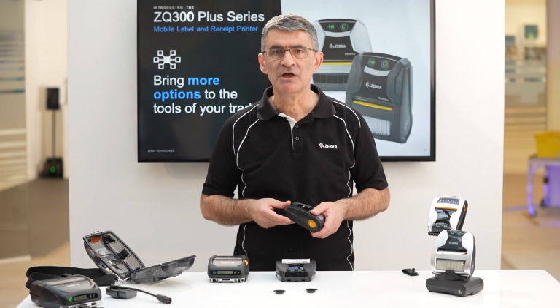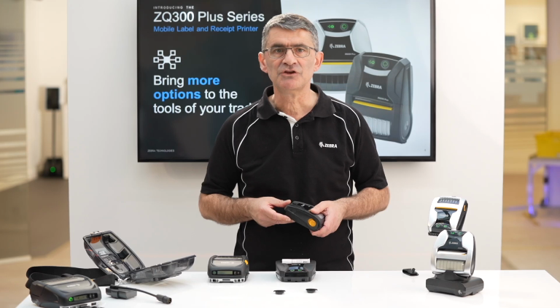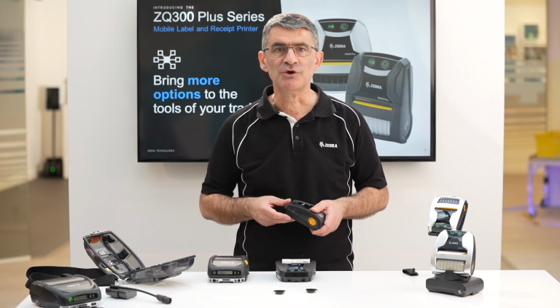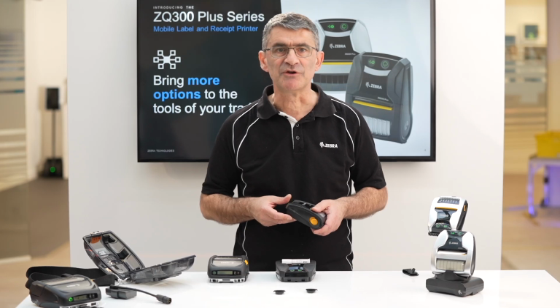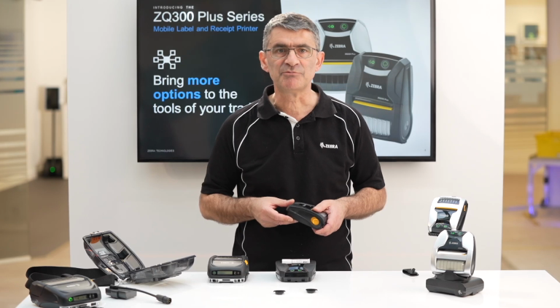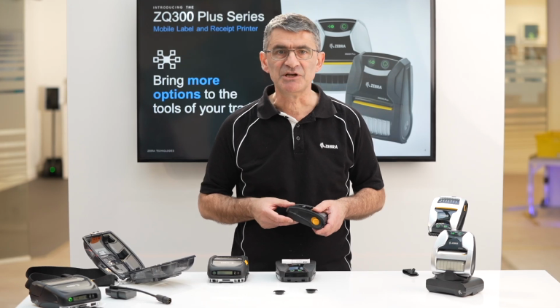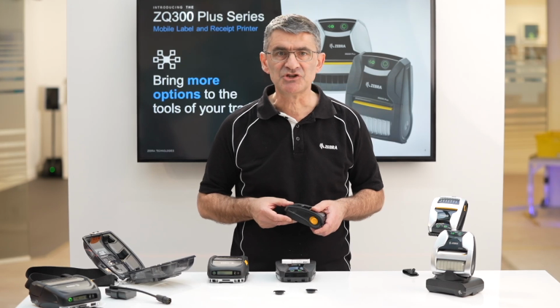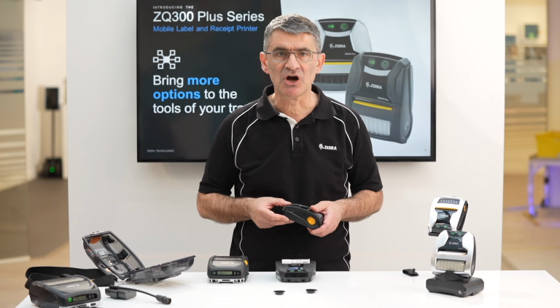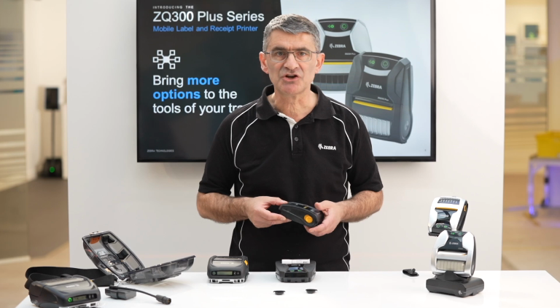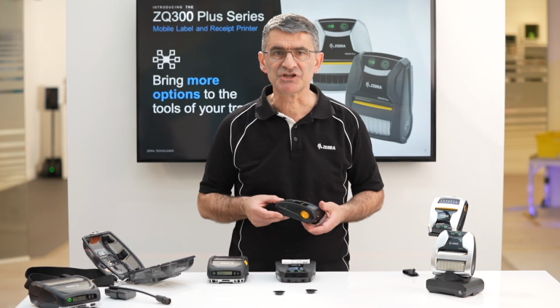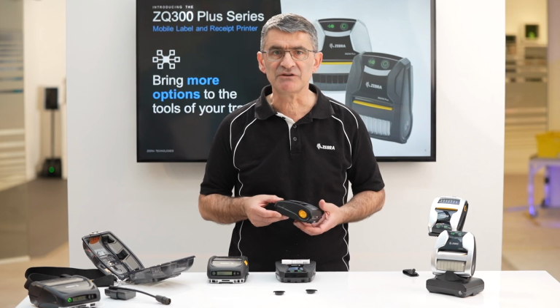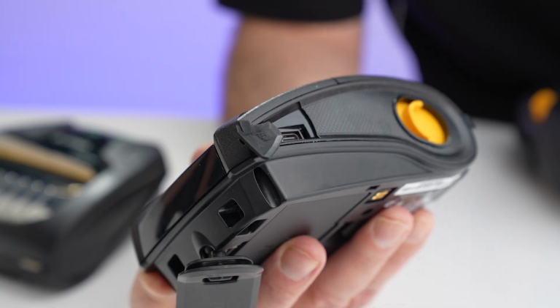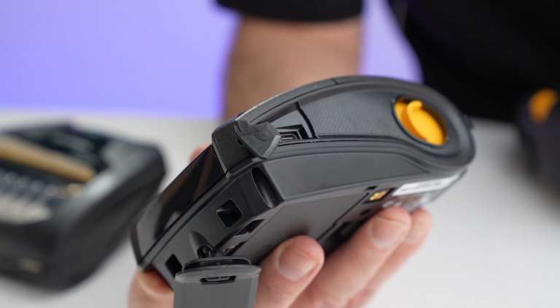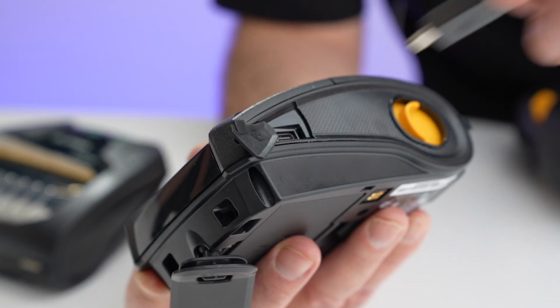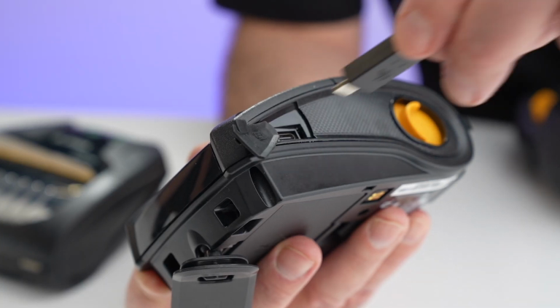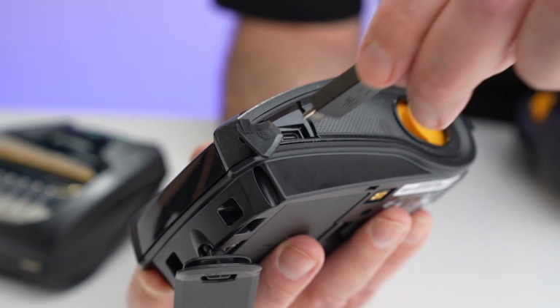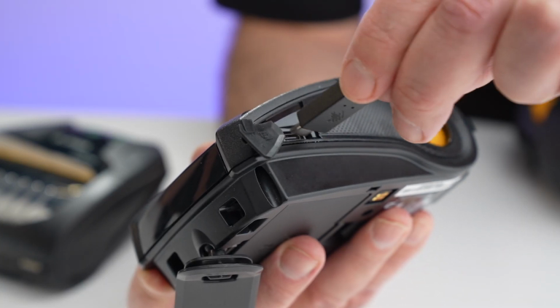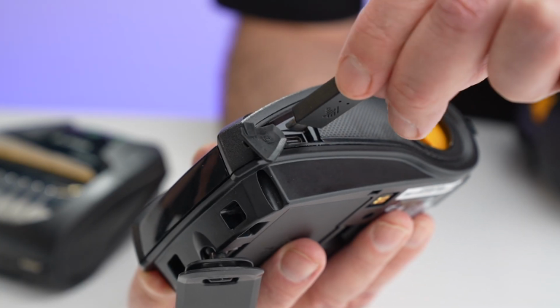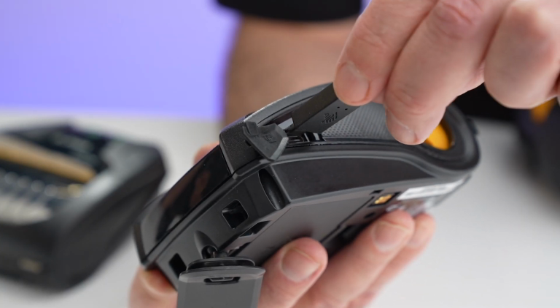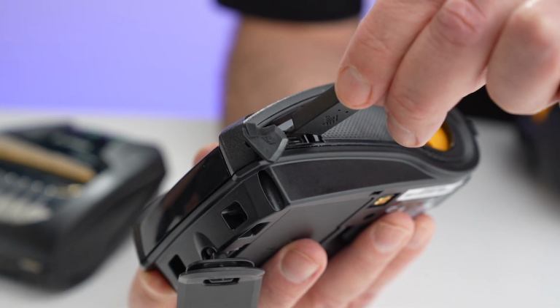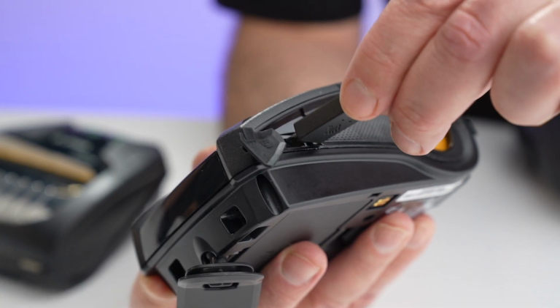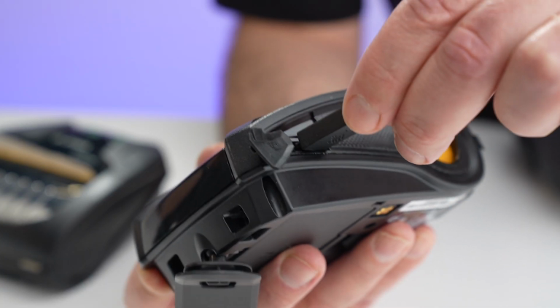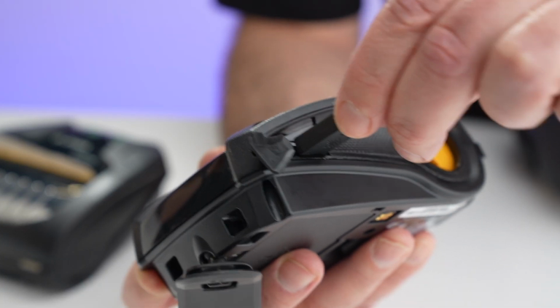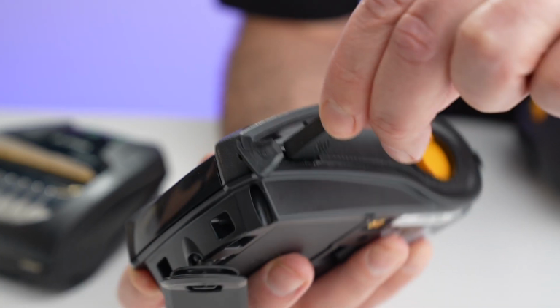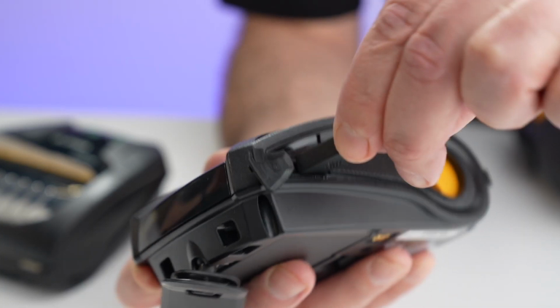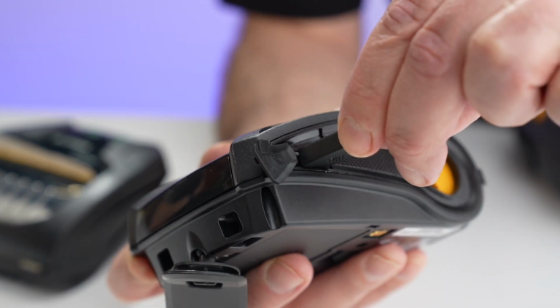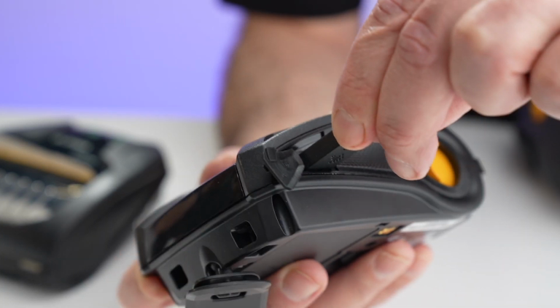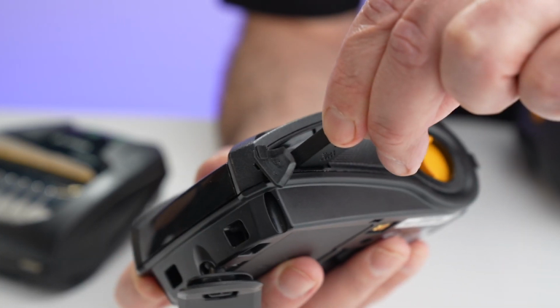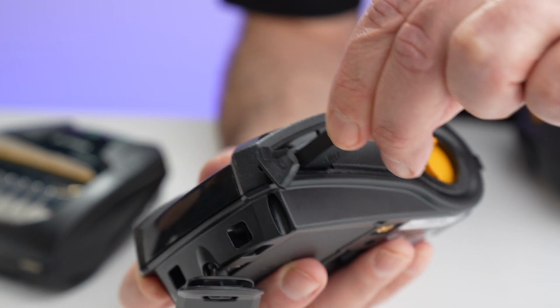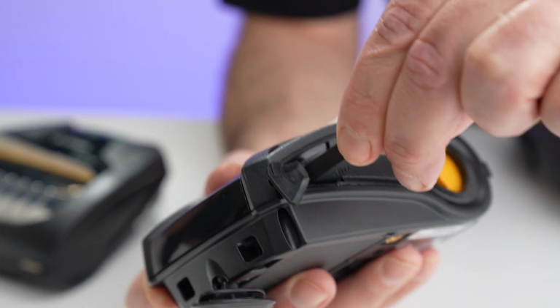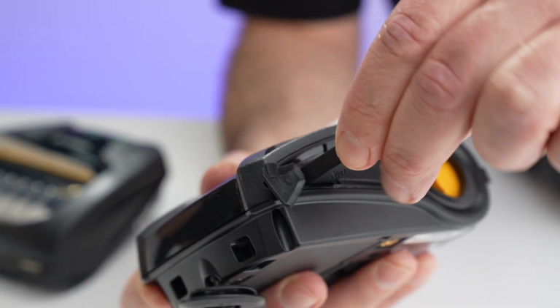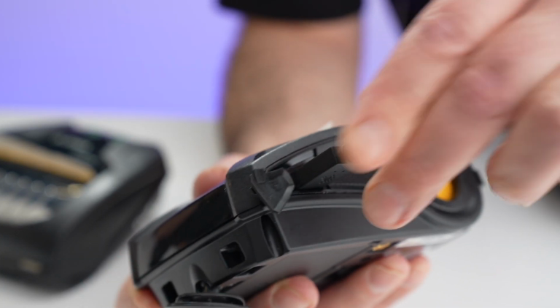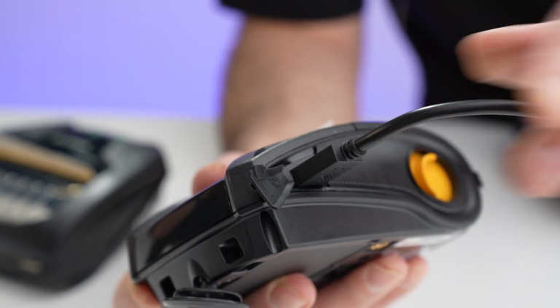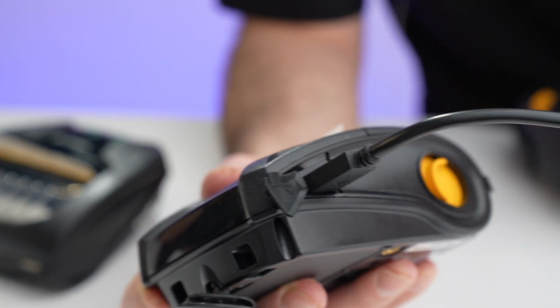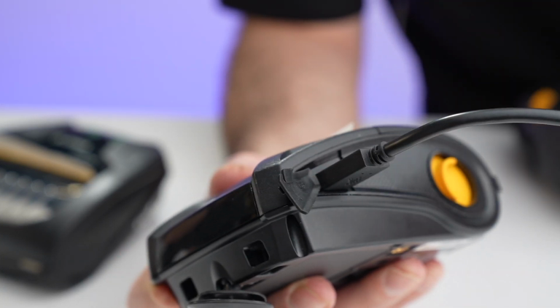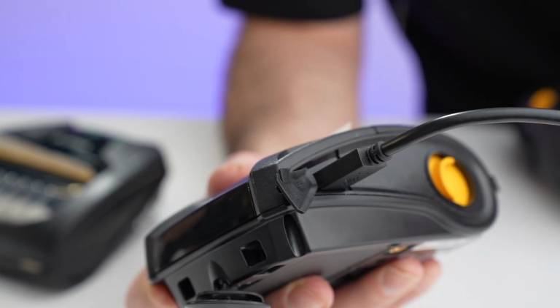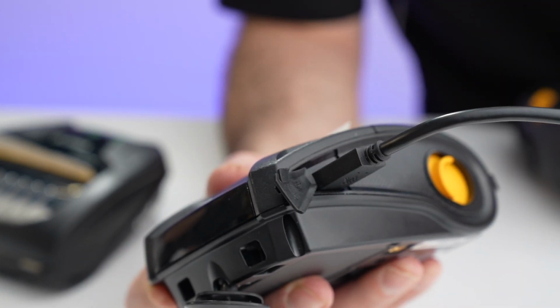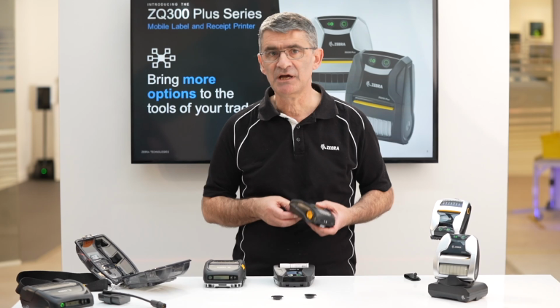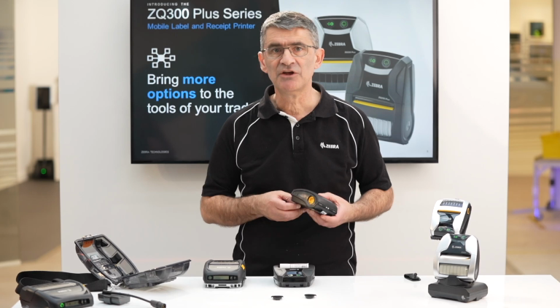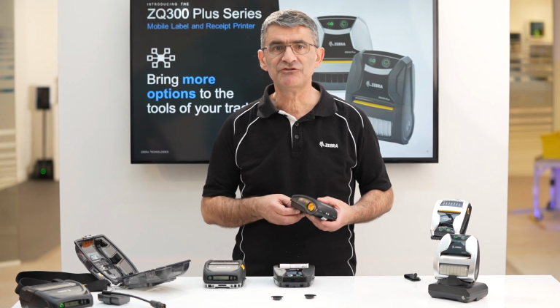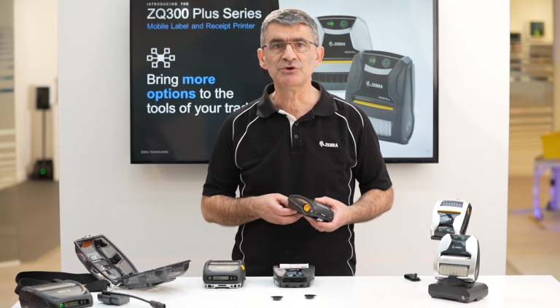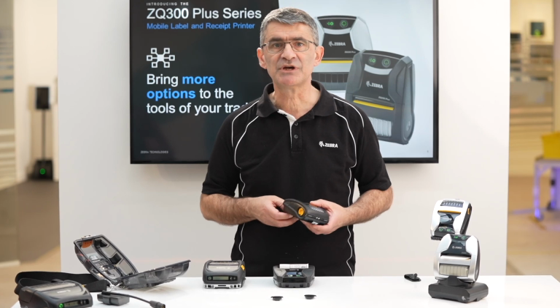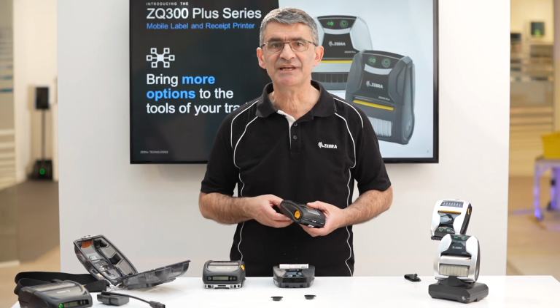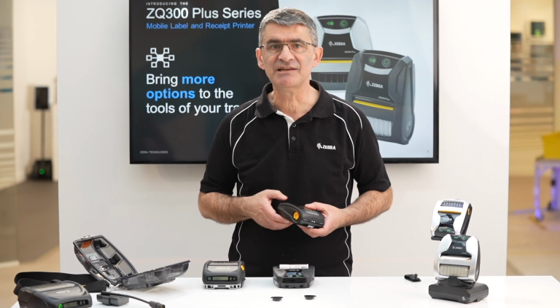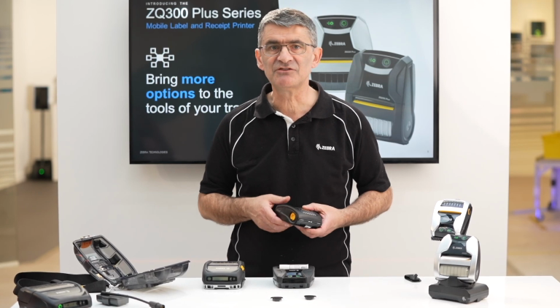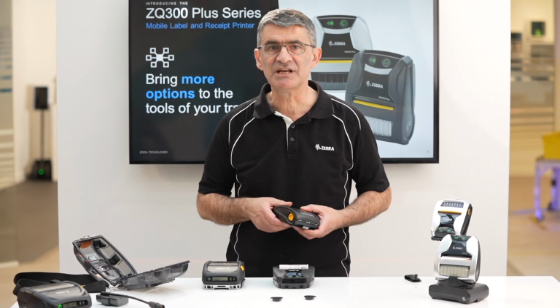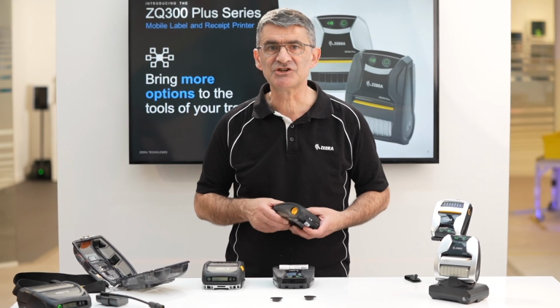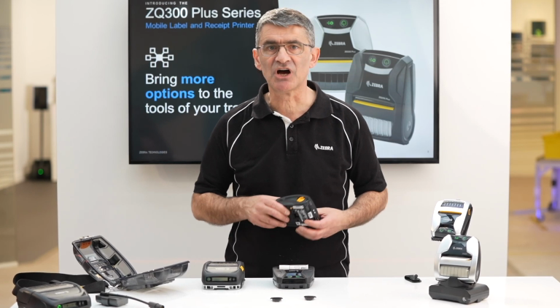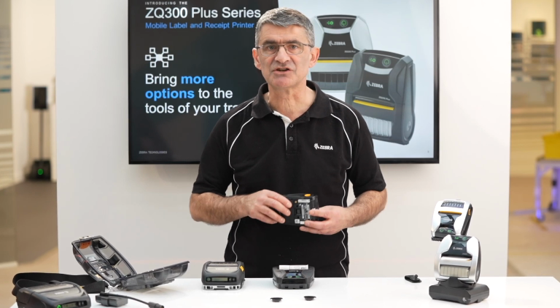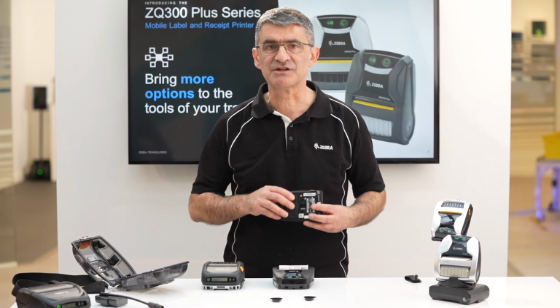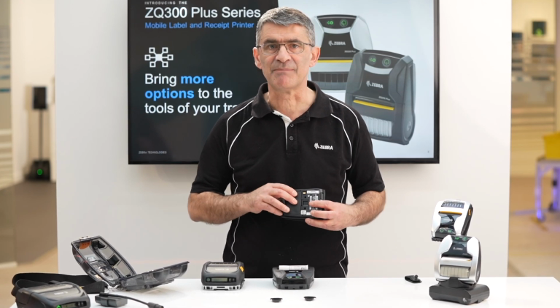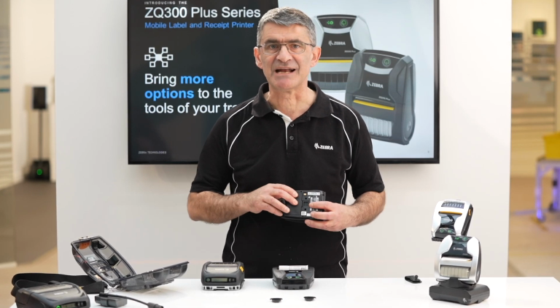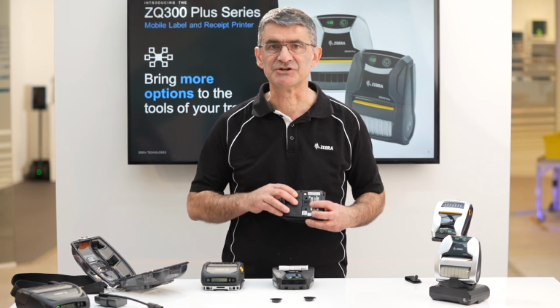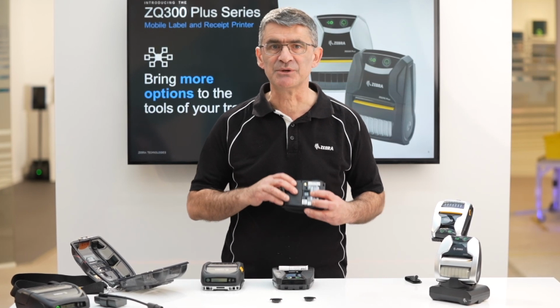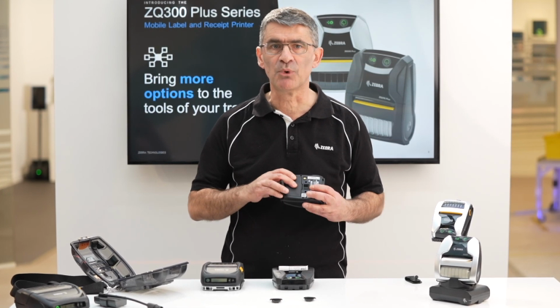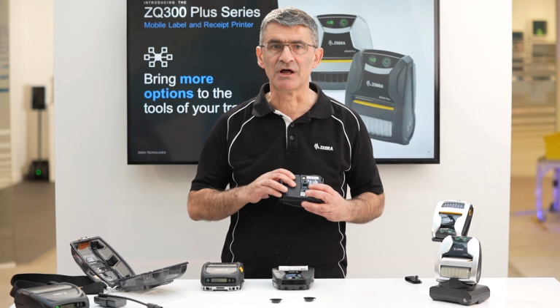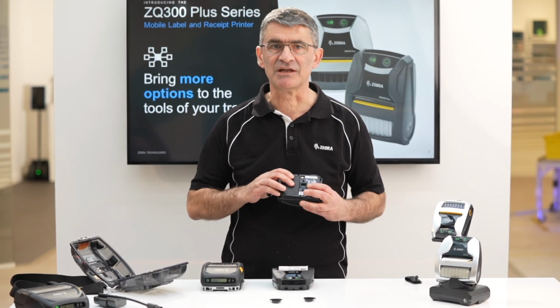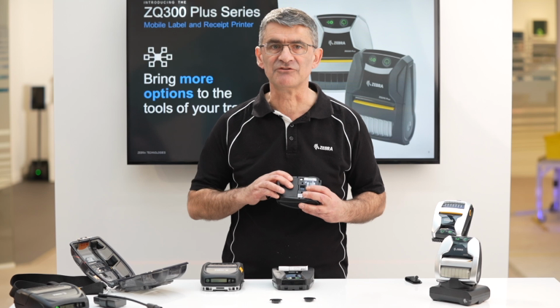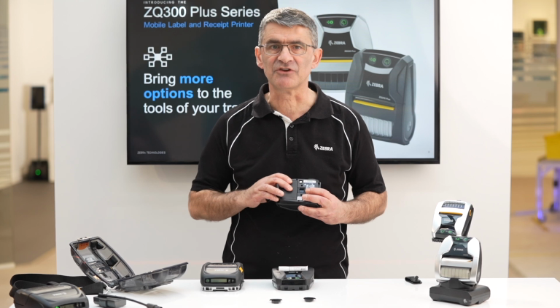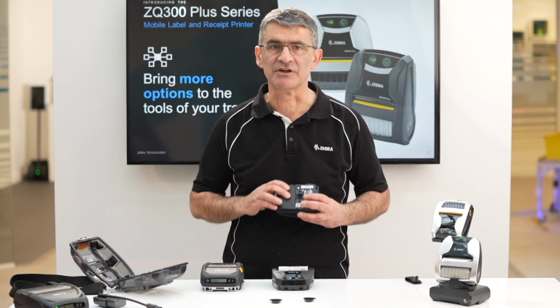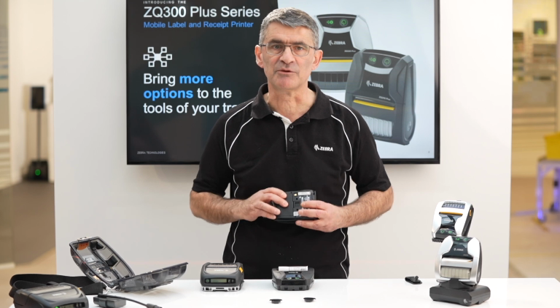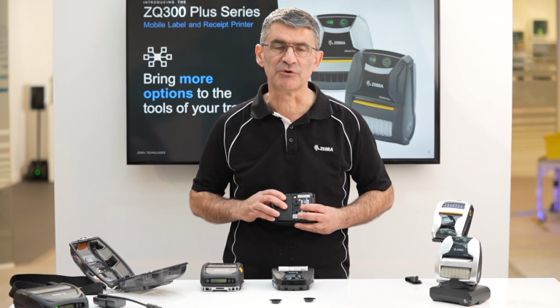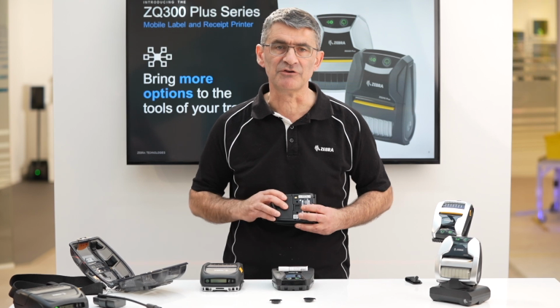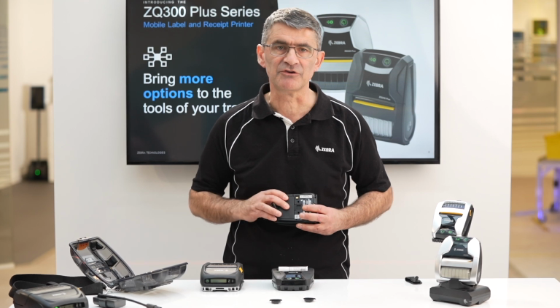USB charging via a standard Type-C cable is also supported, so you can easily charge the battery while inside the printer.